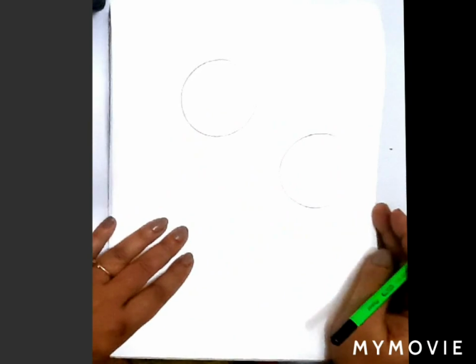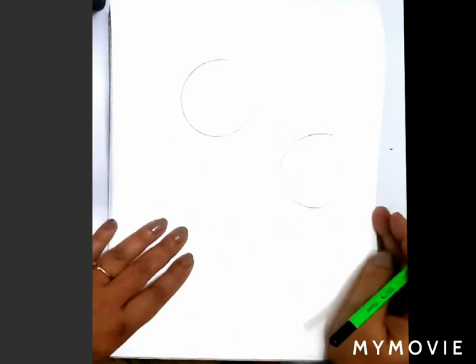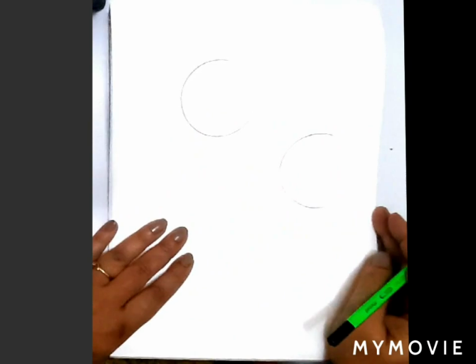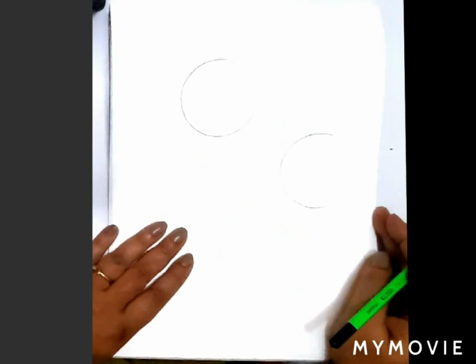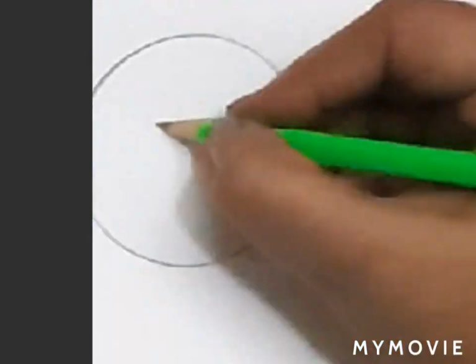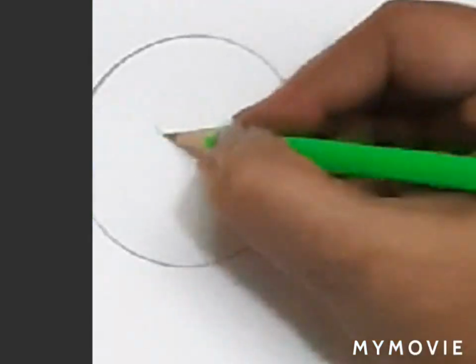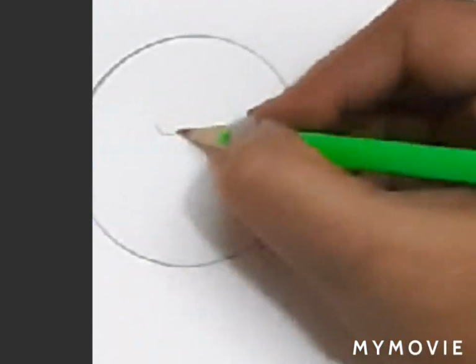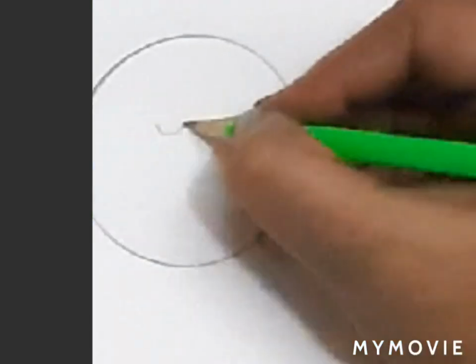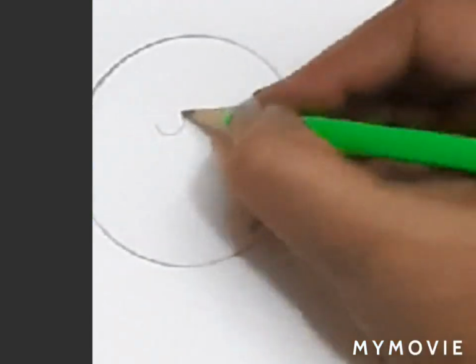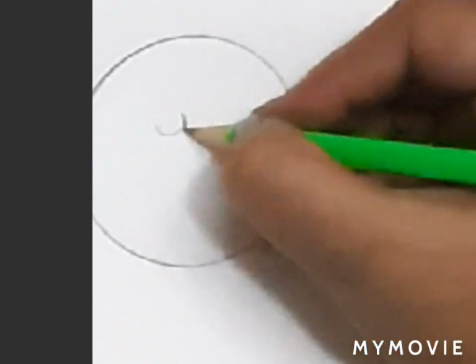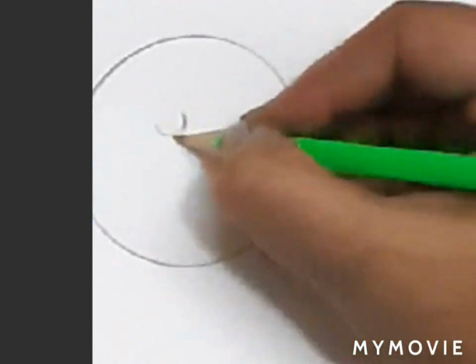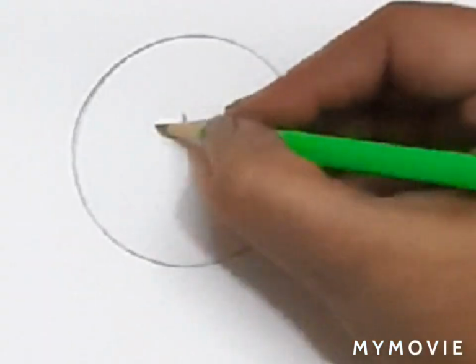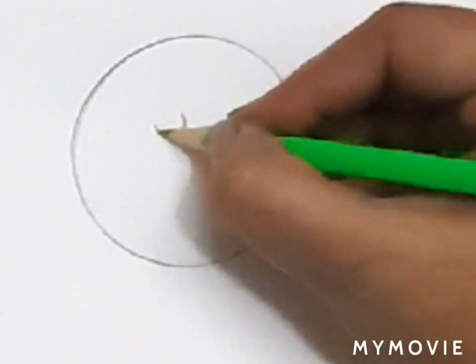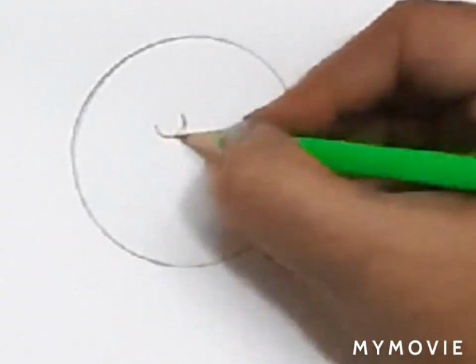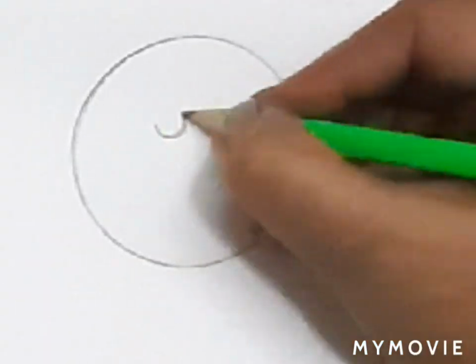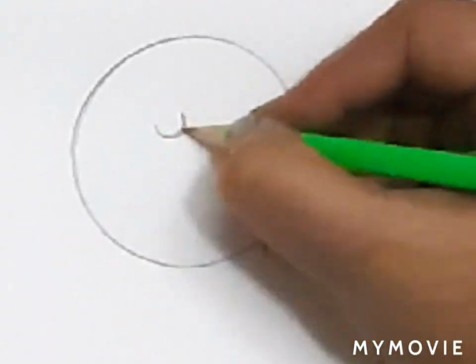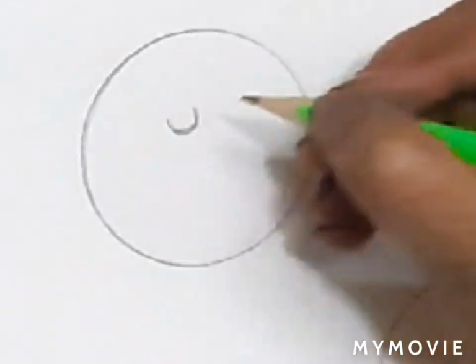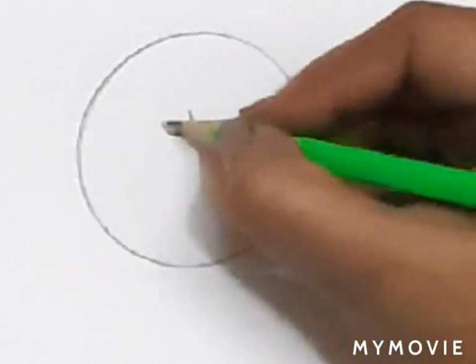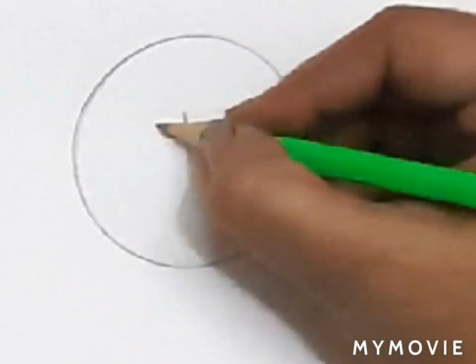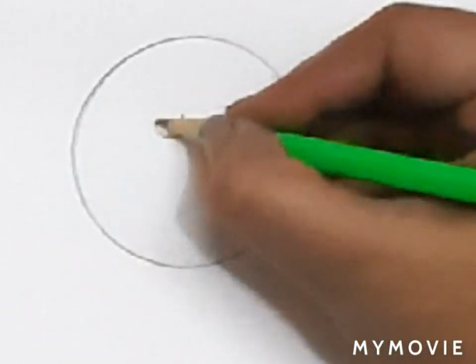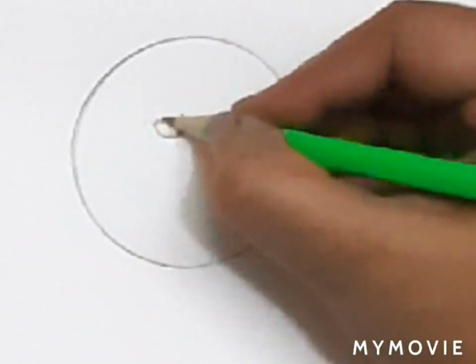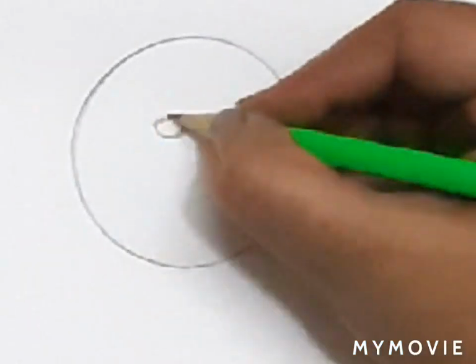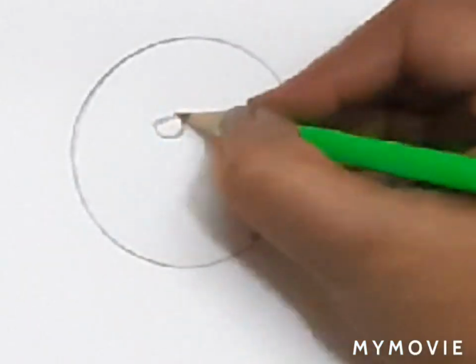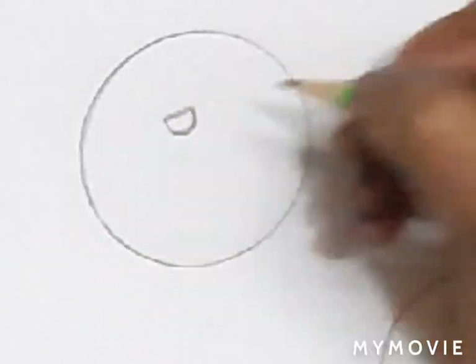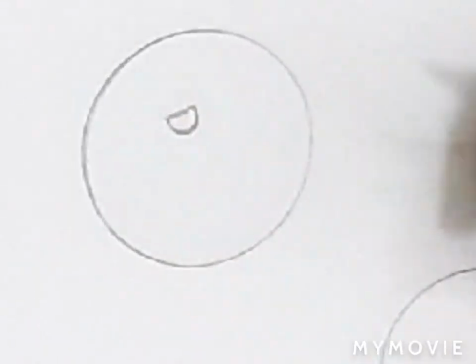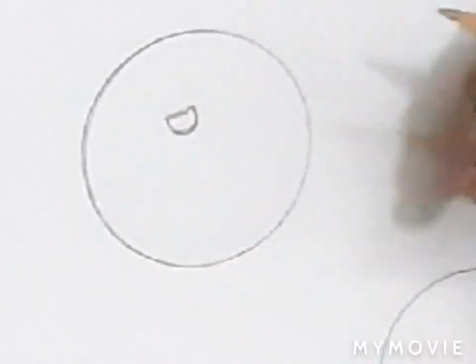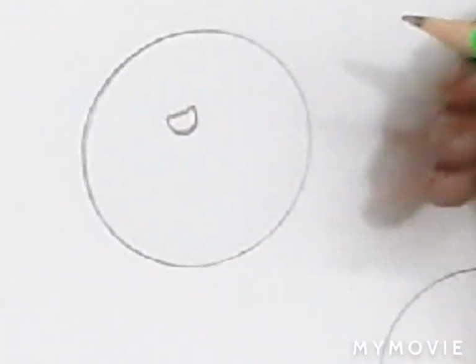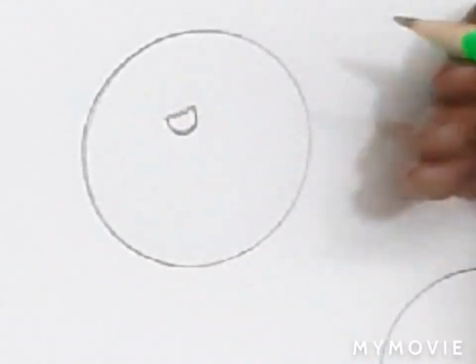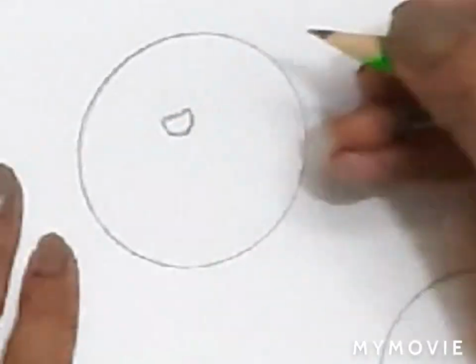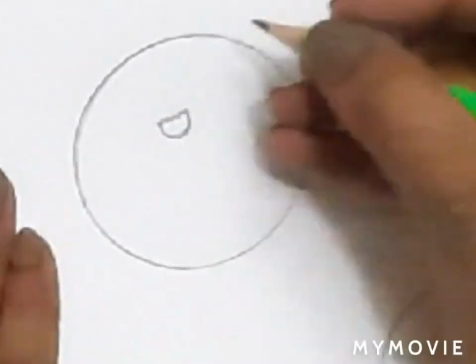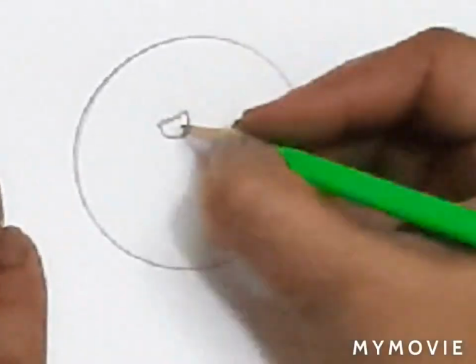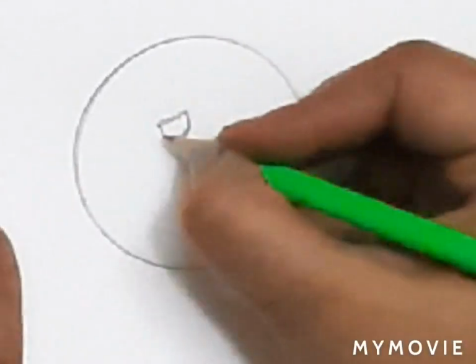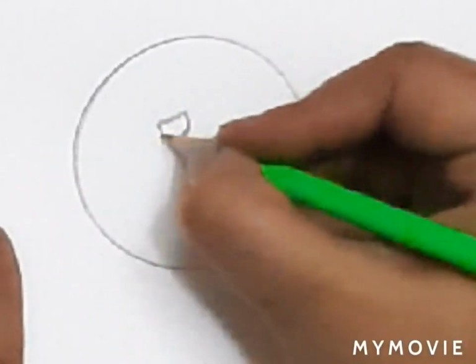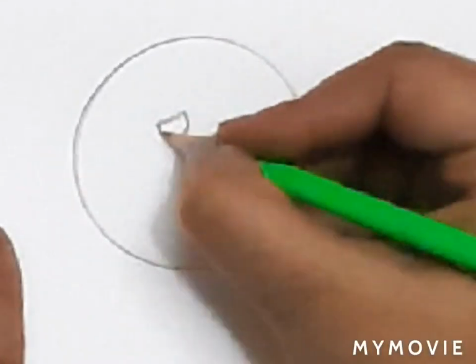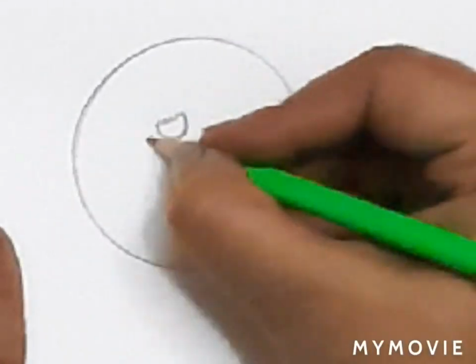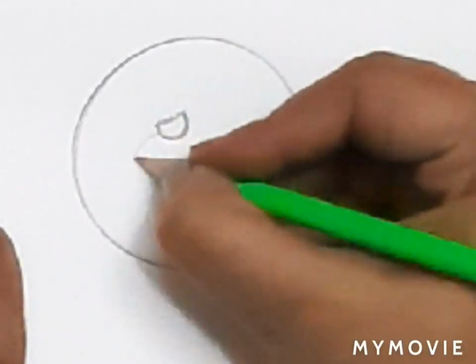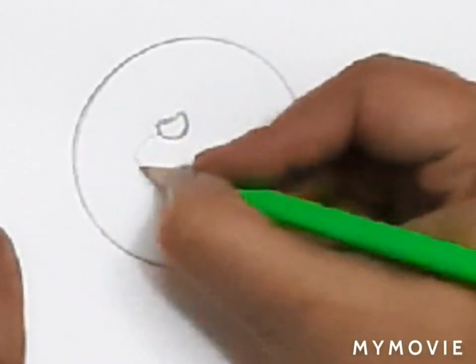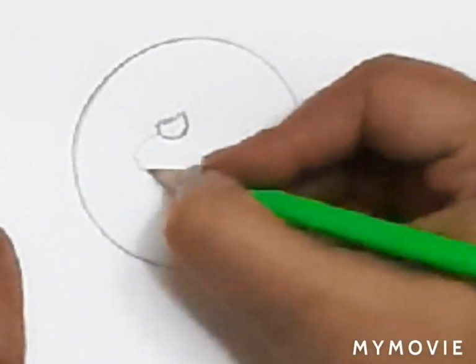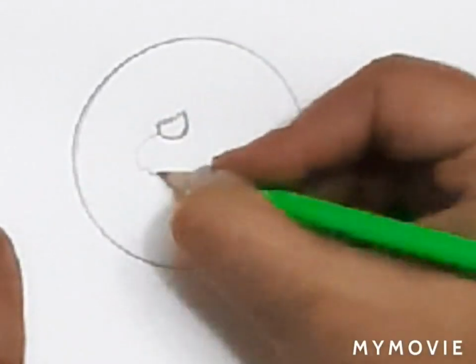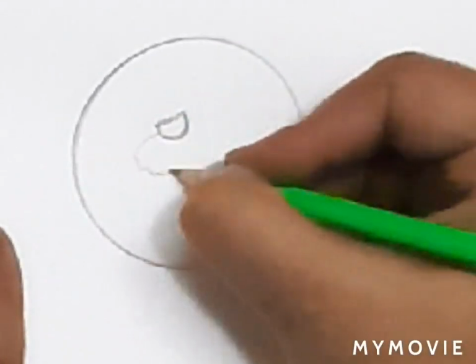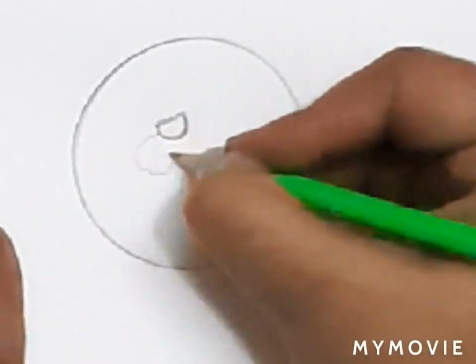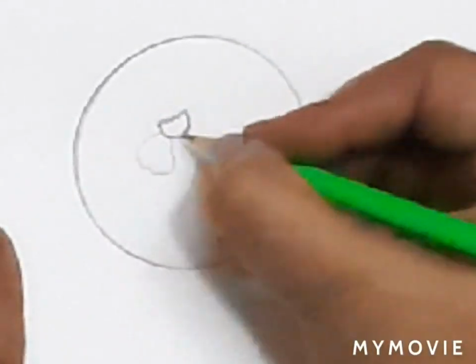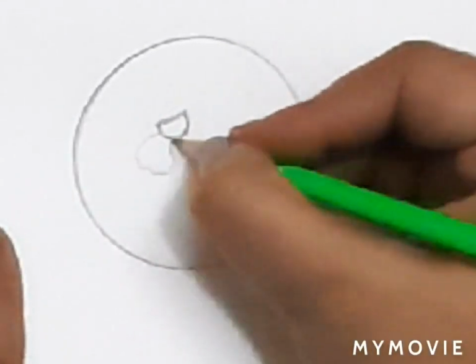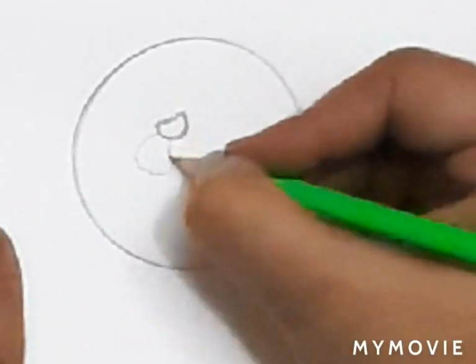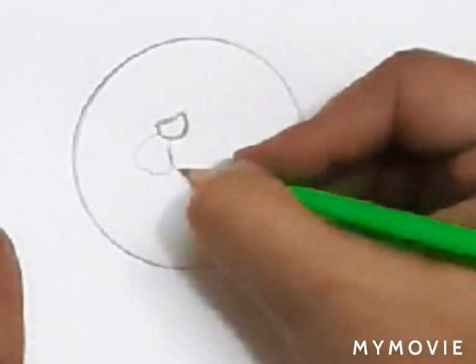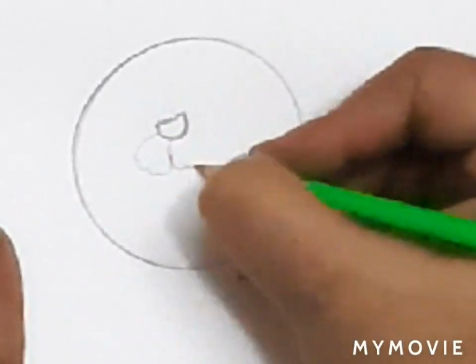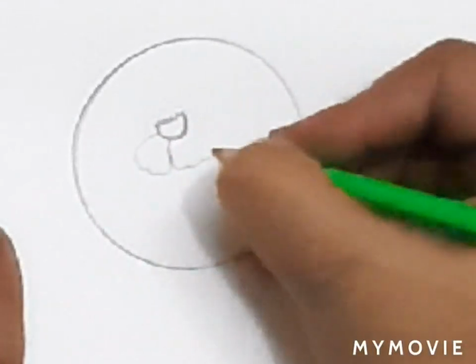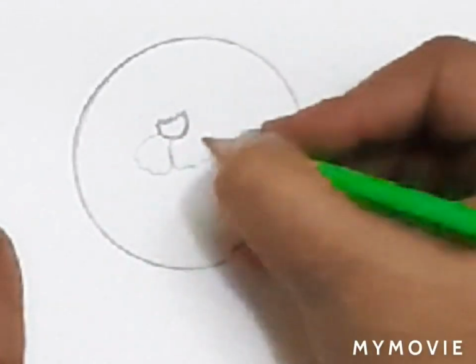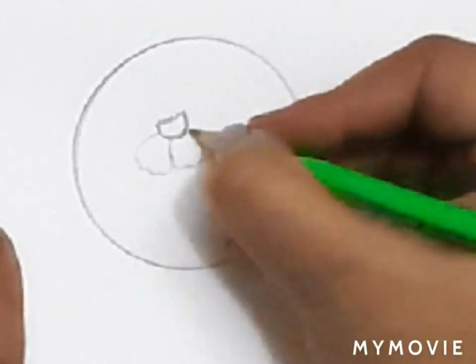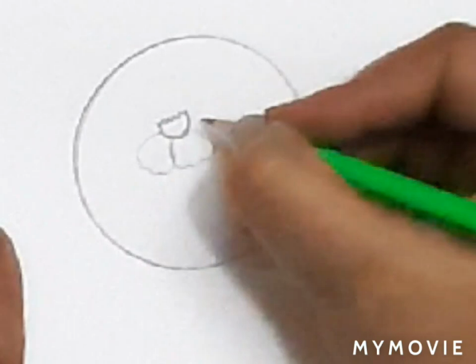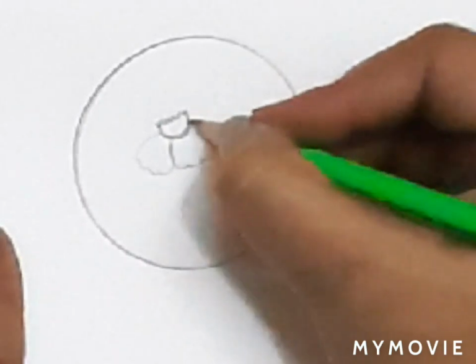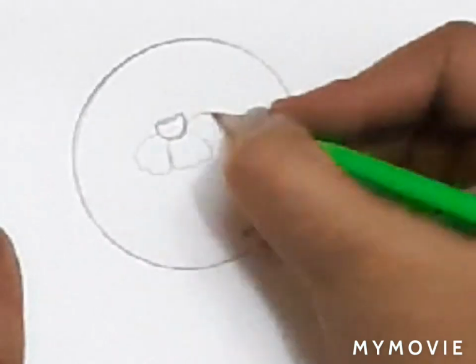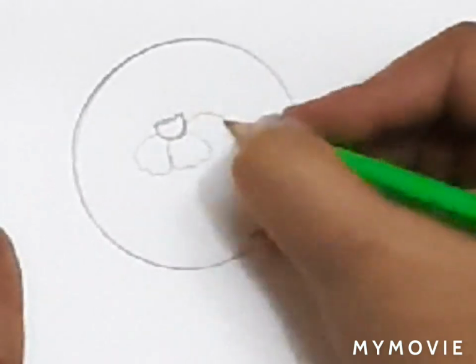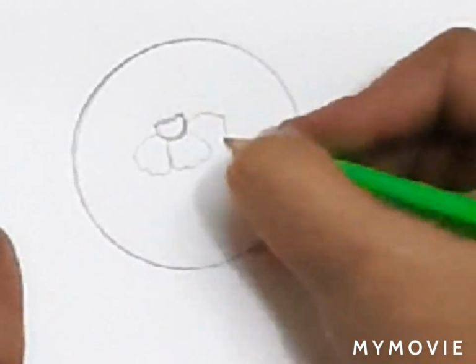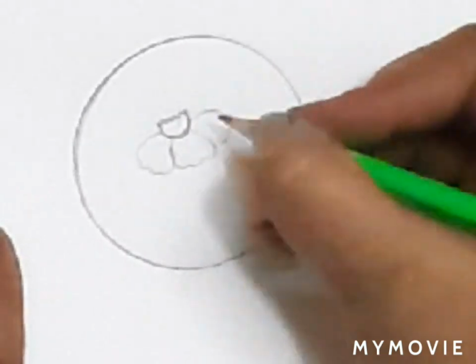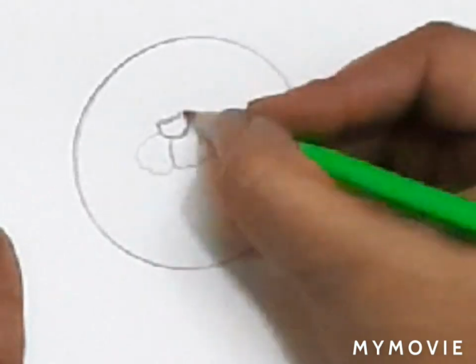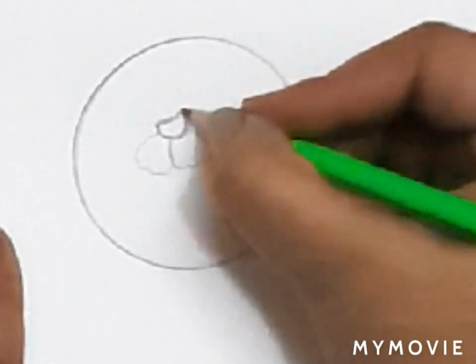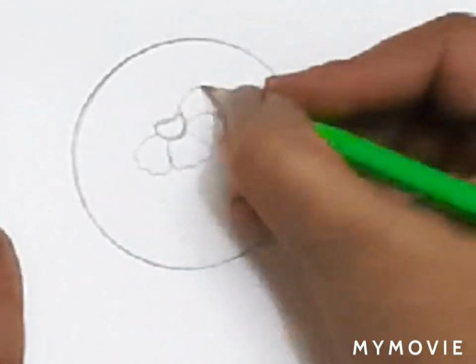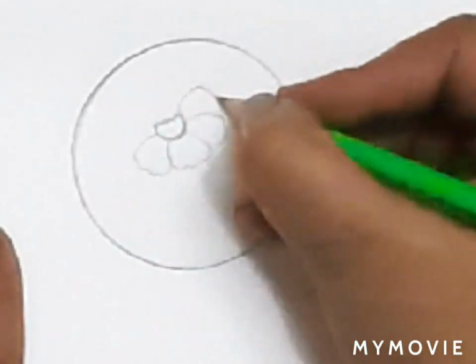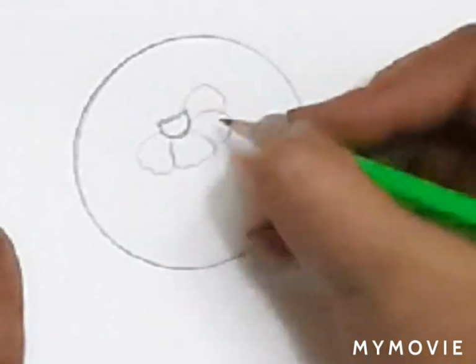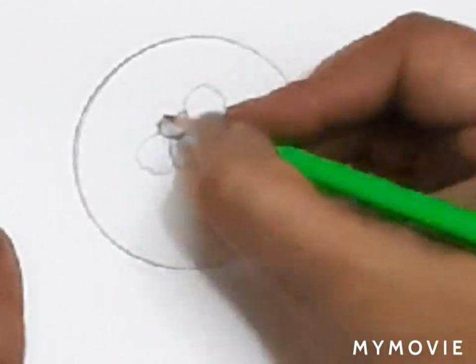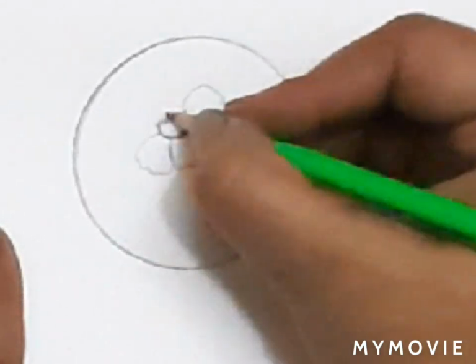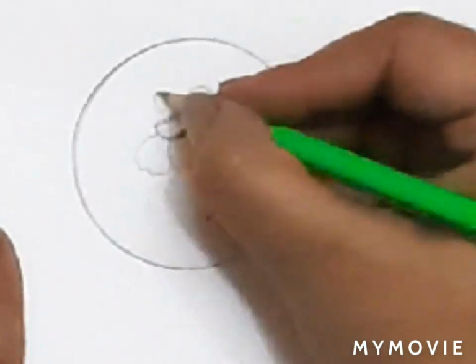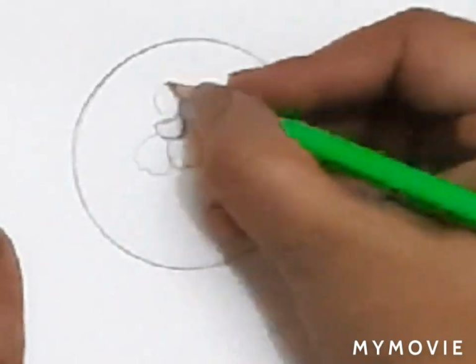This smiley shape is the center part of the flower. Now we will start making the first layer of petals.